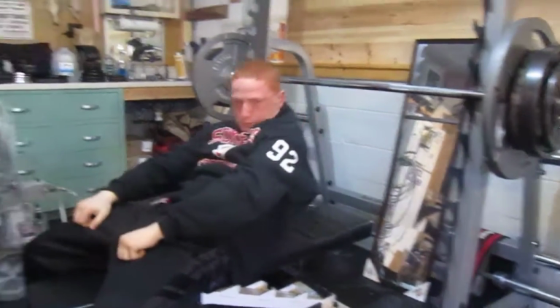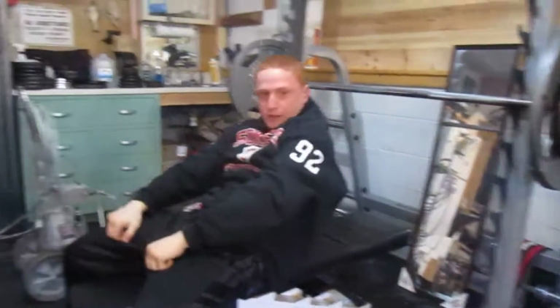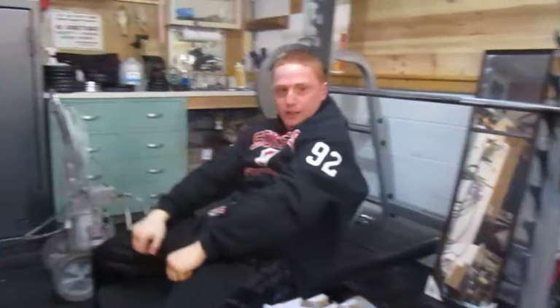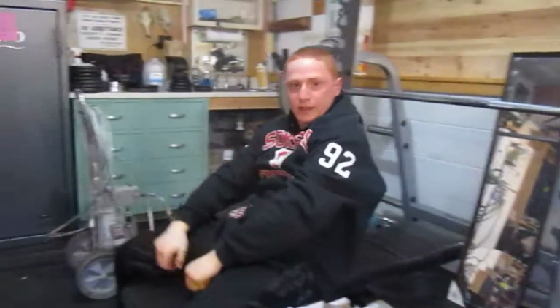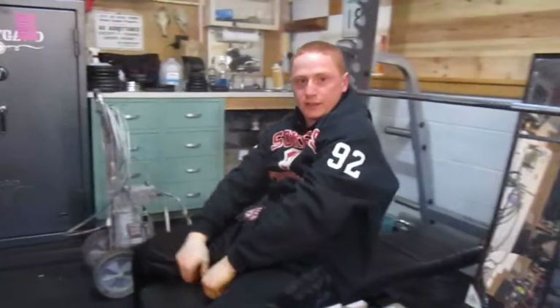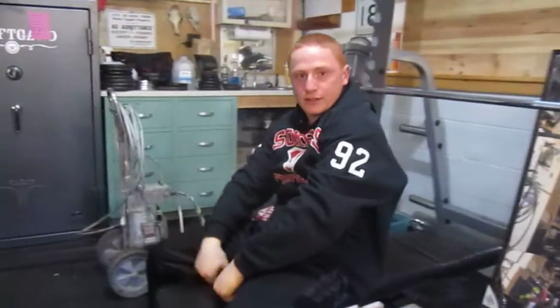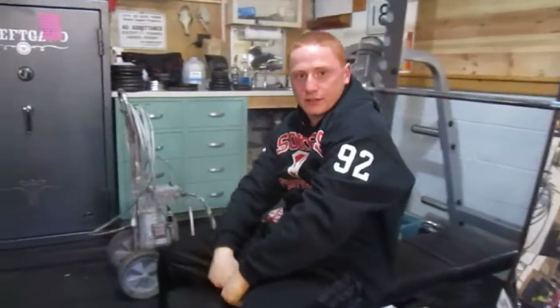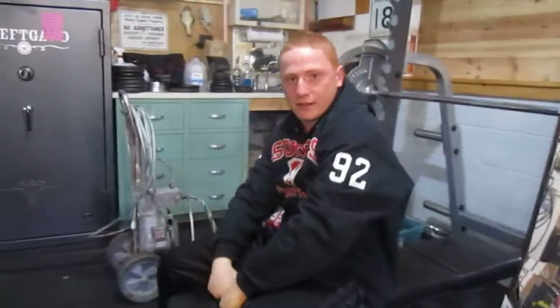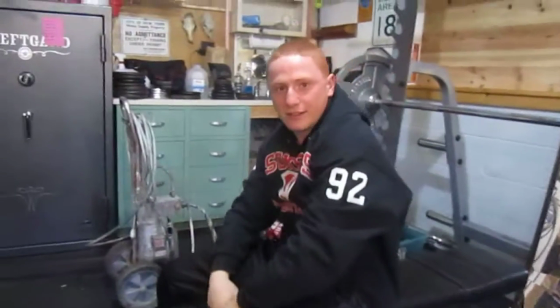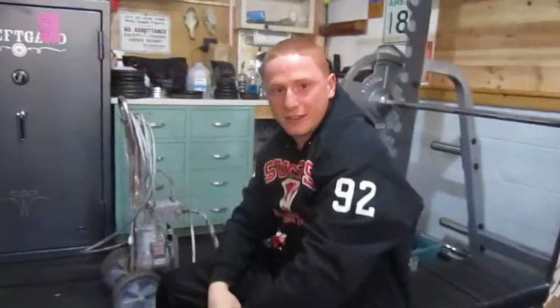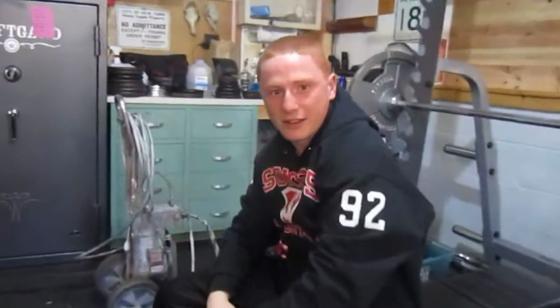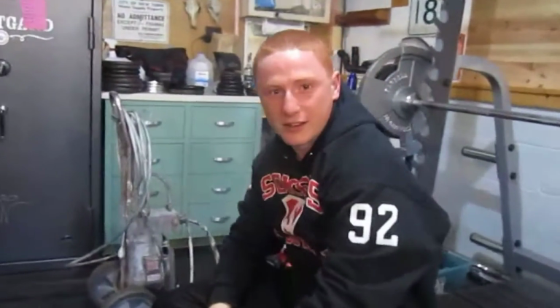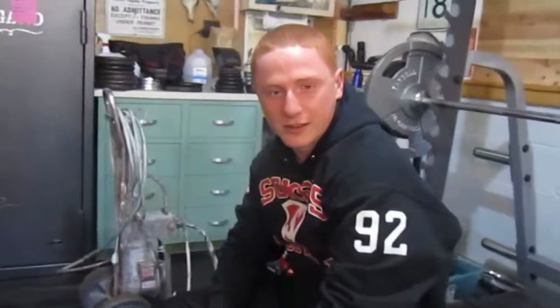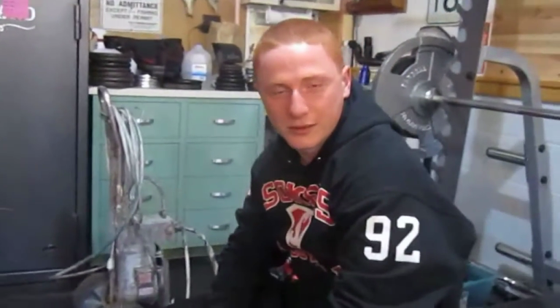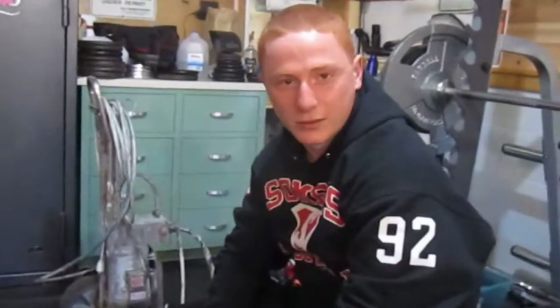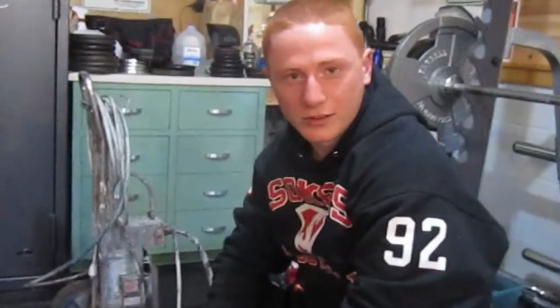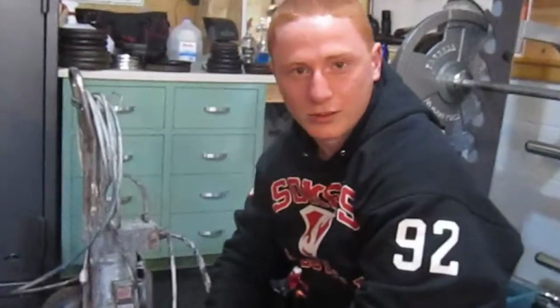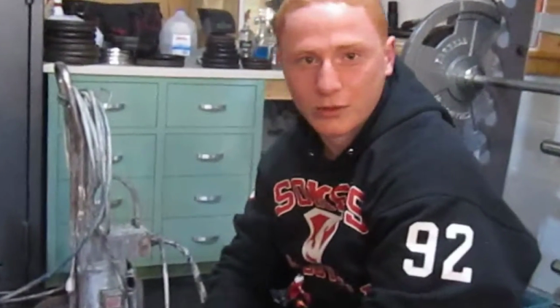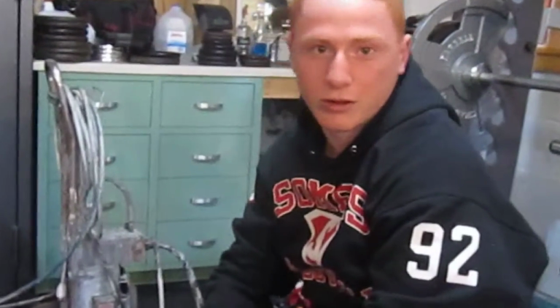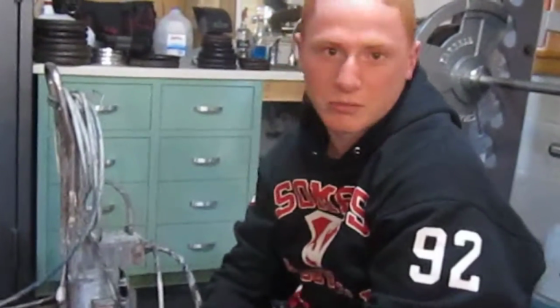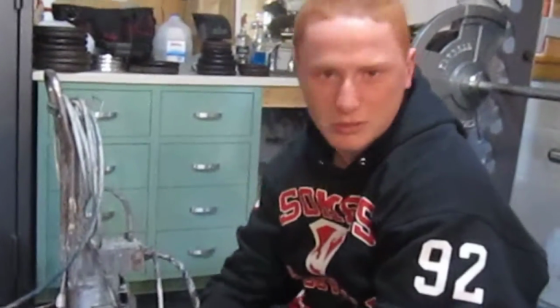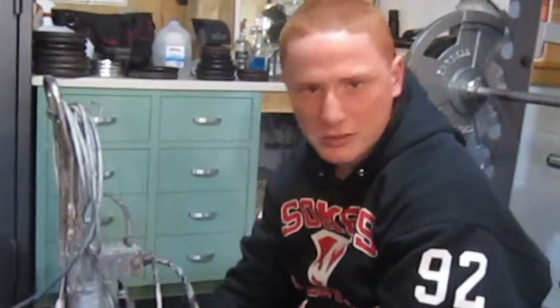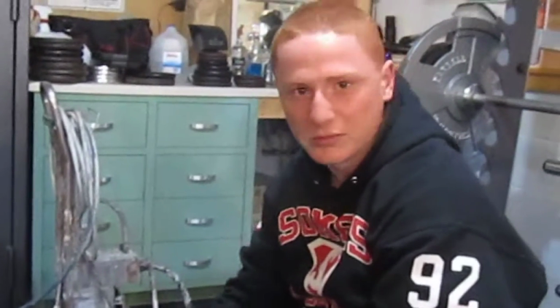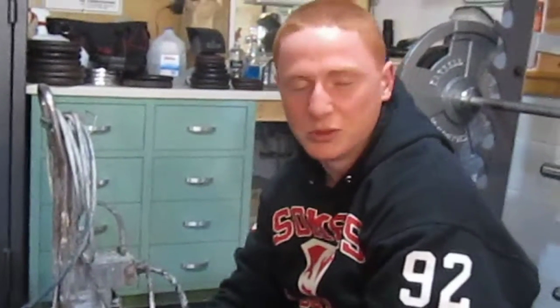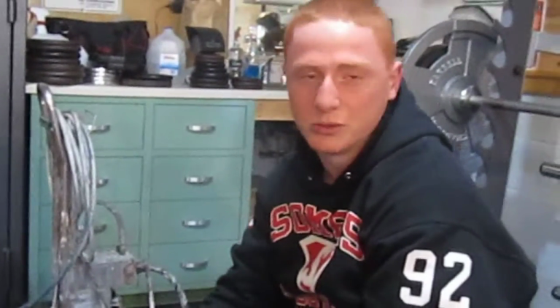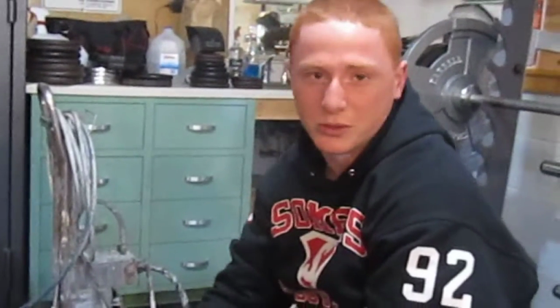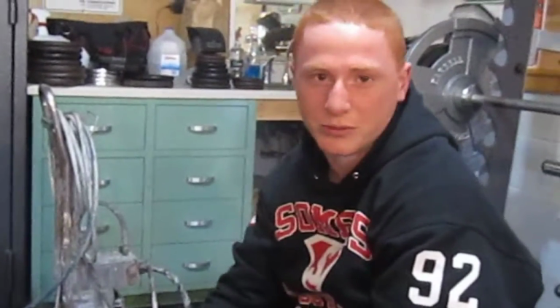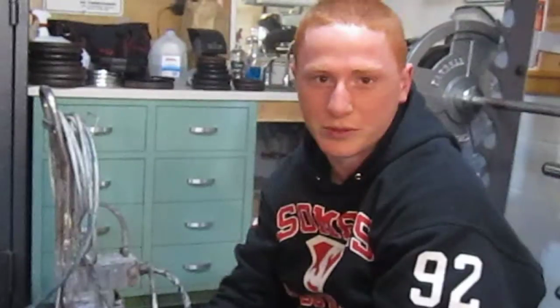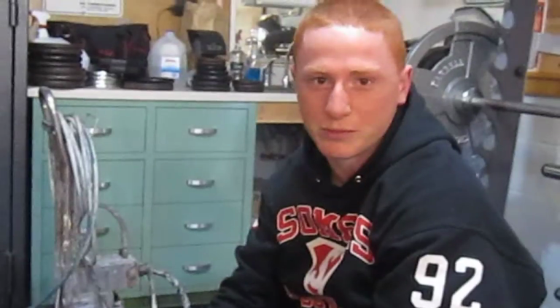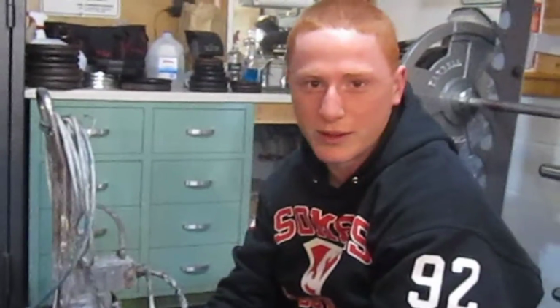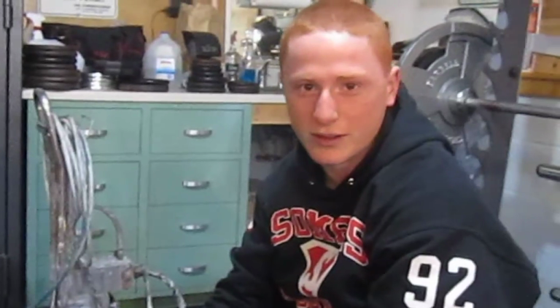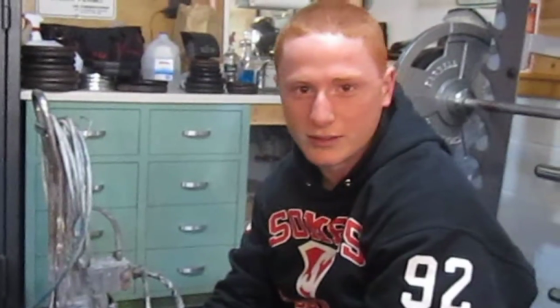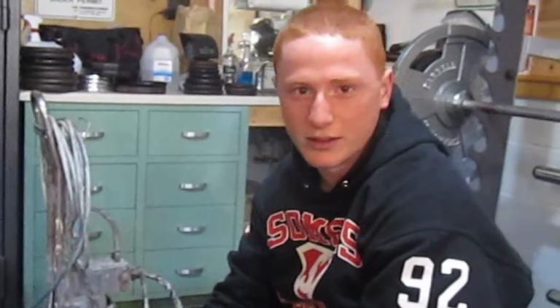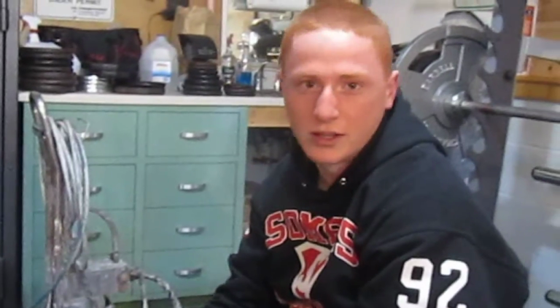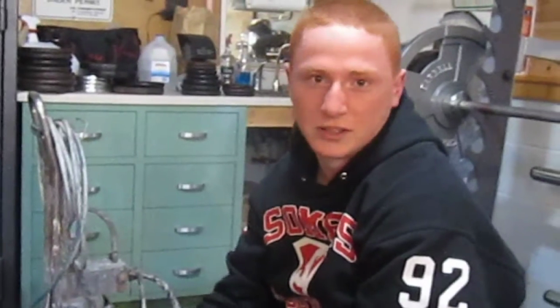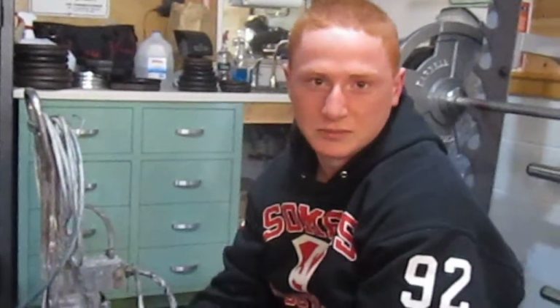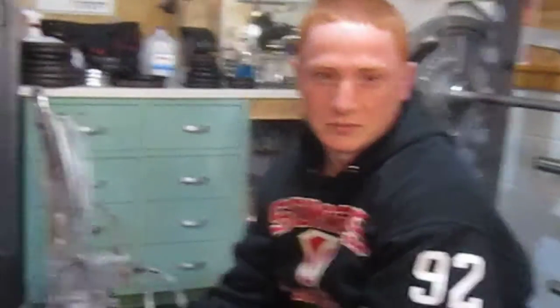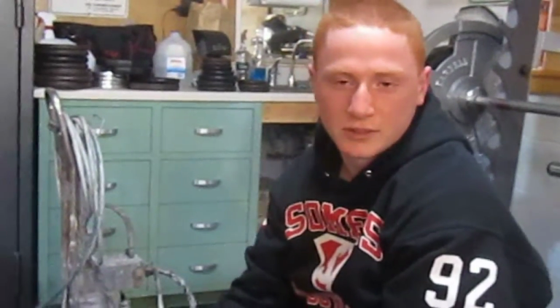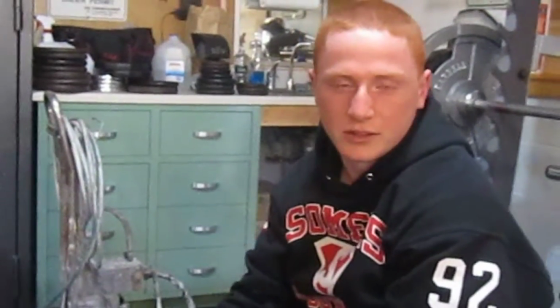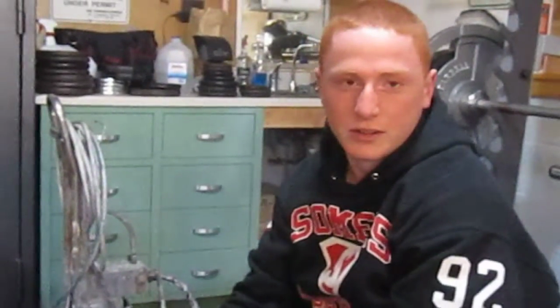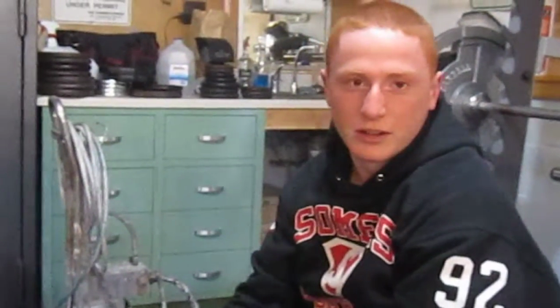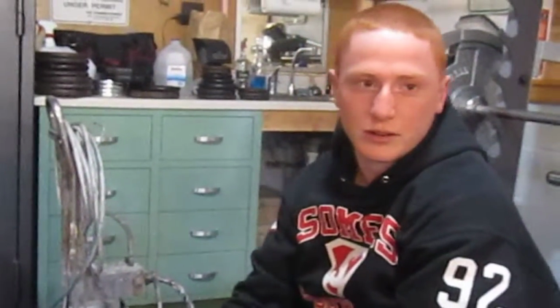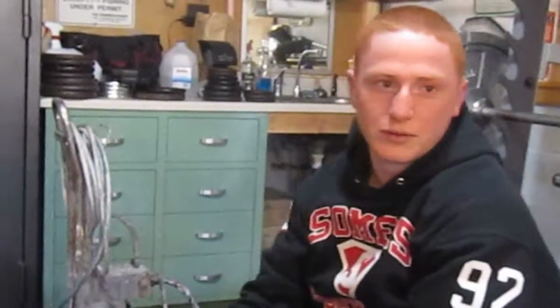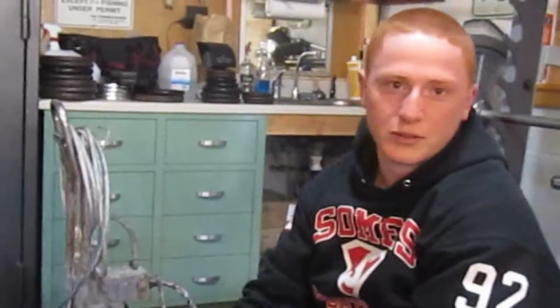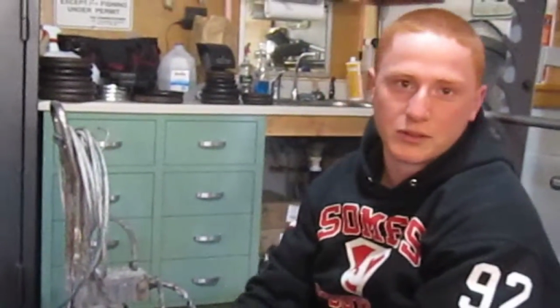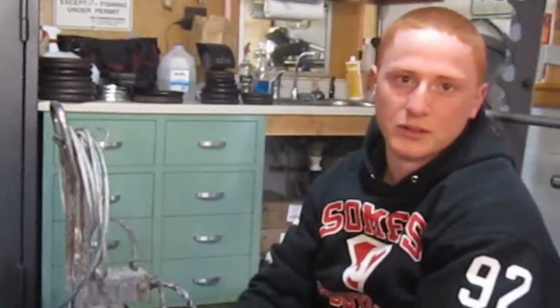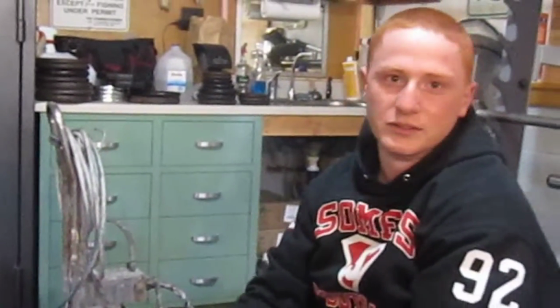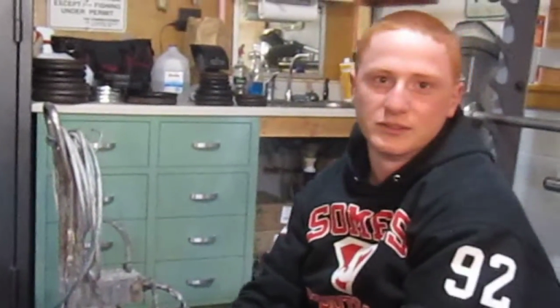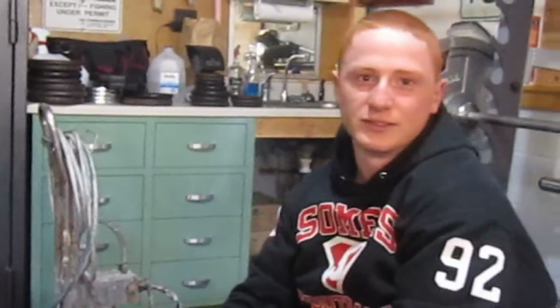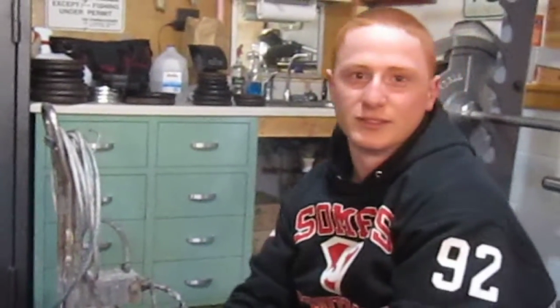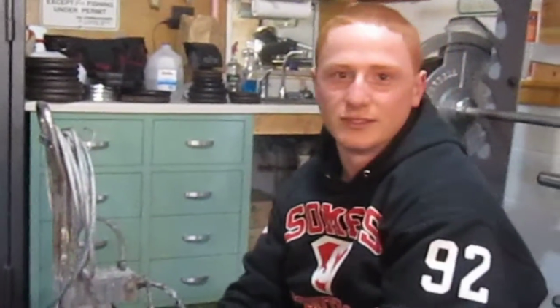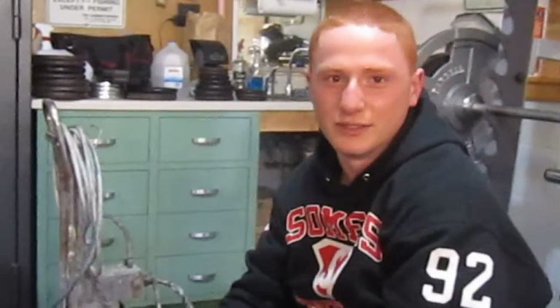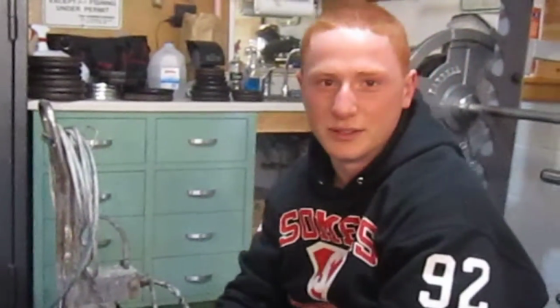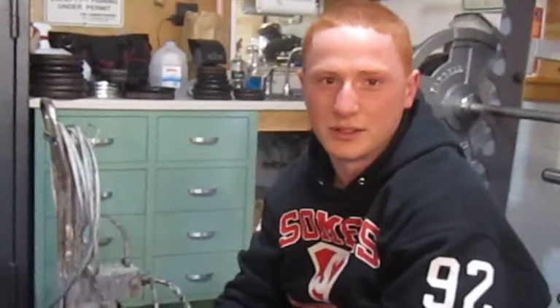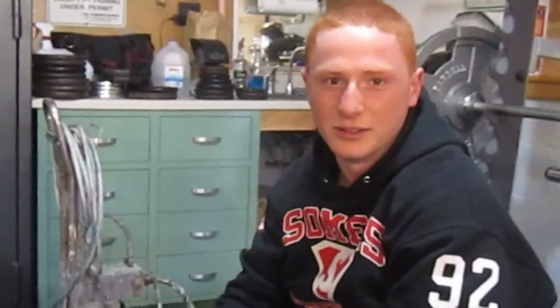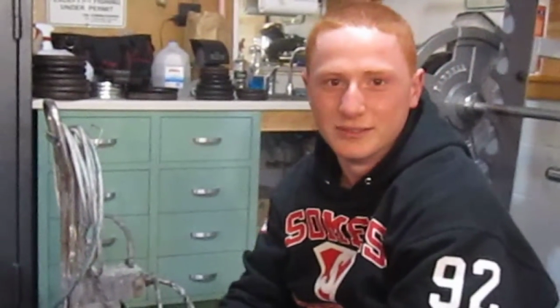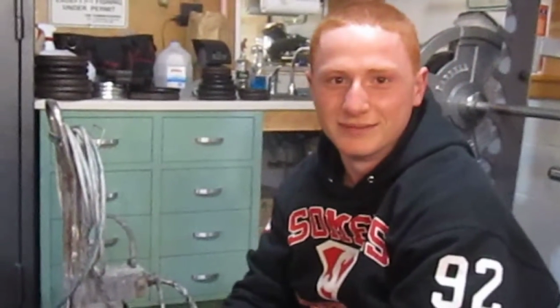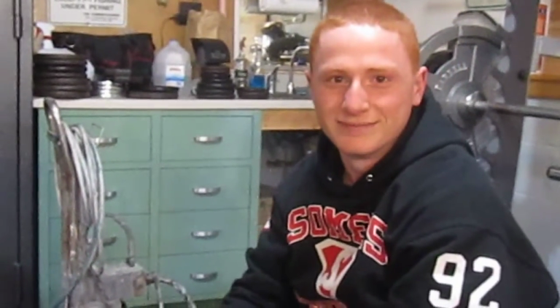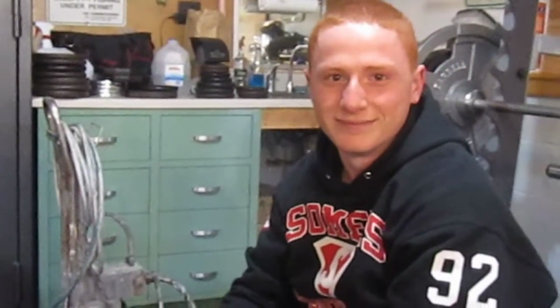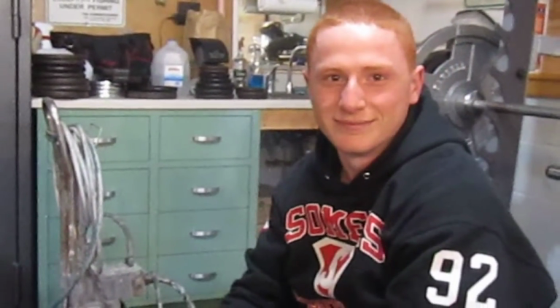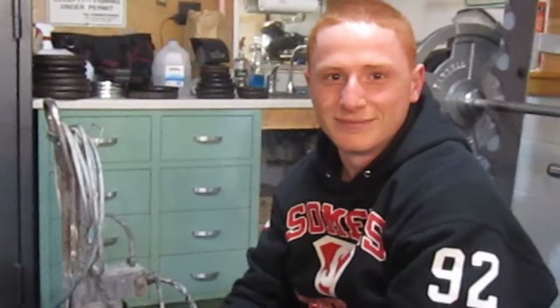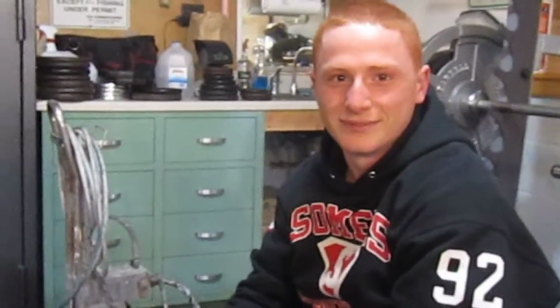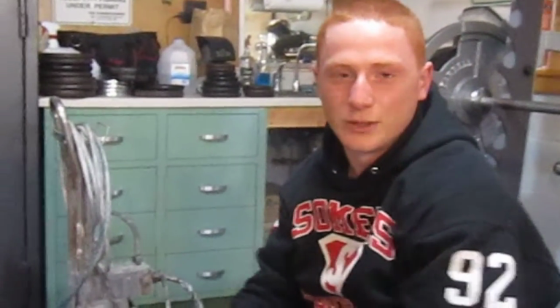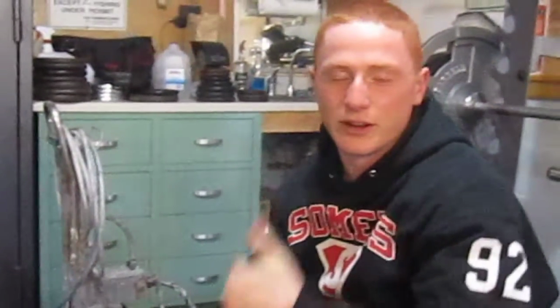Set — three reps. How's it feel? I don't know, it feels good. Great.